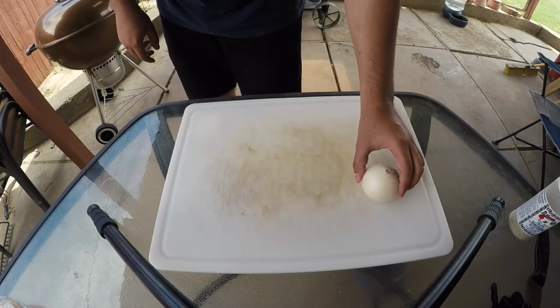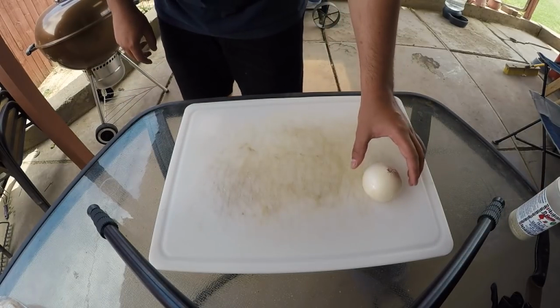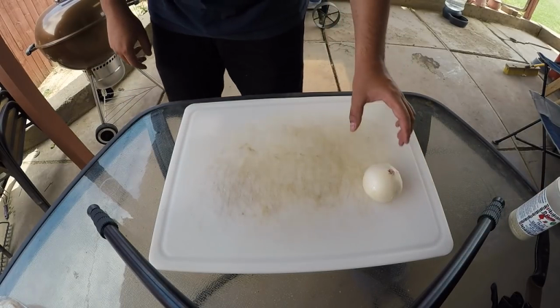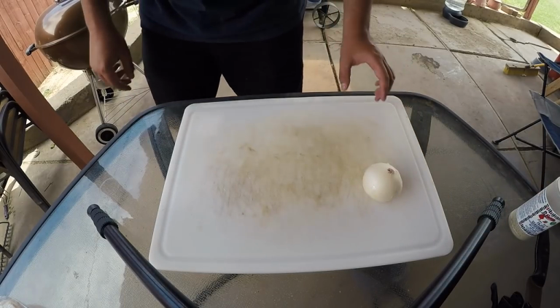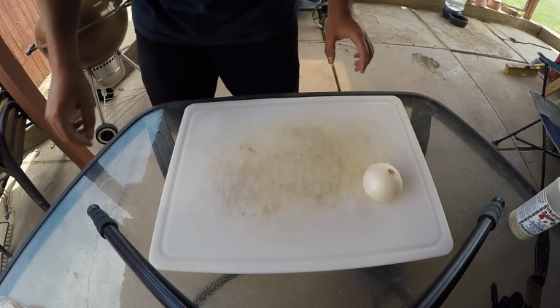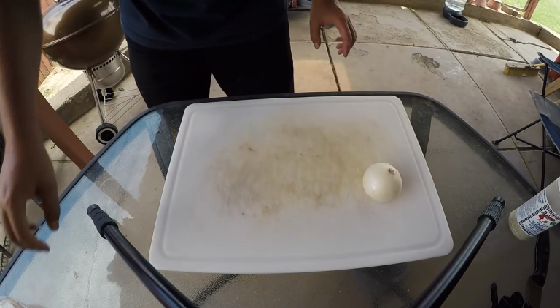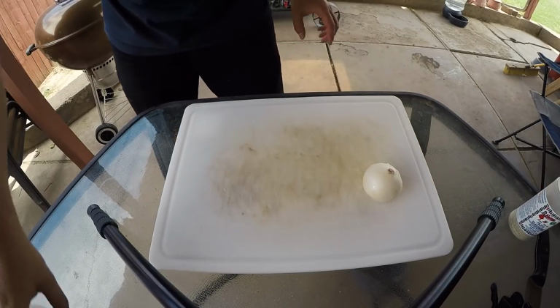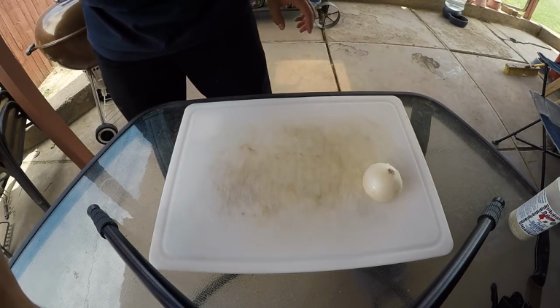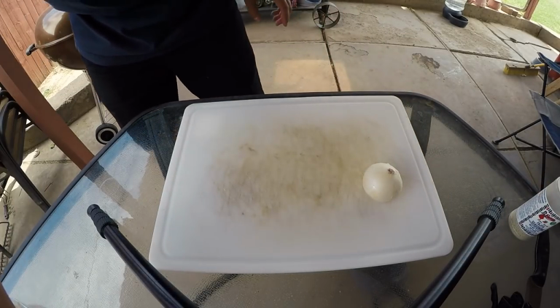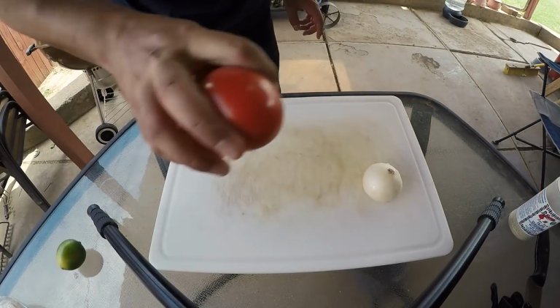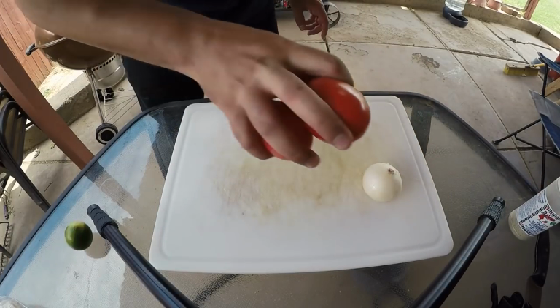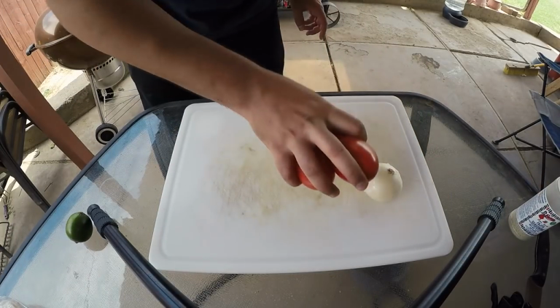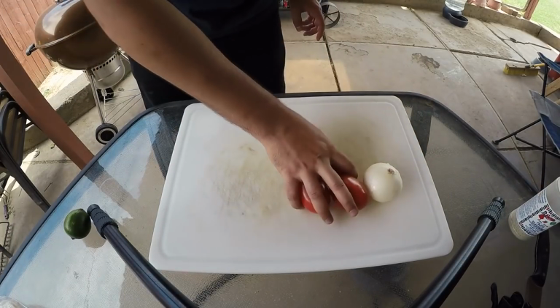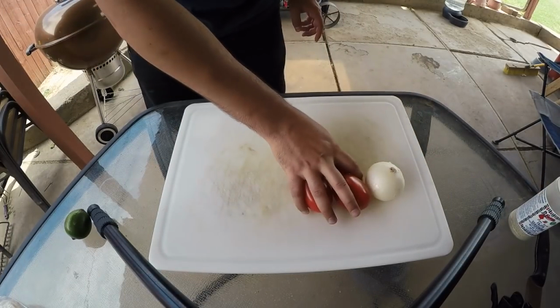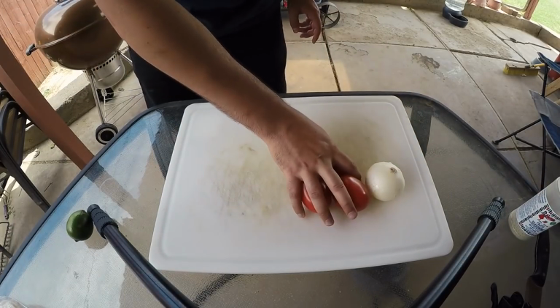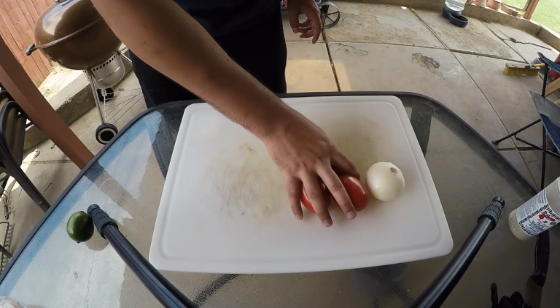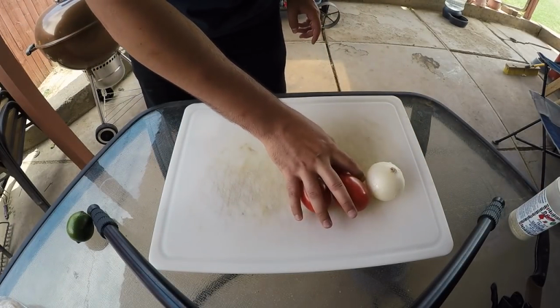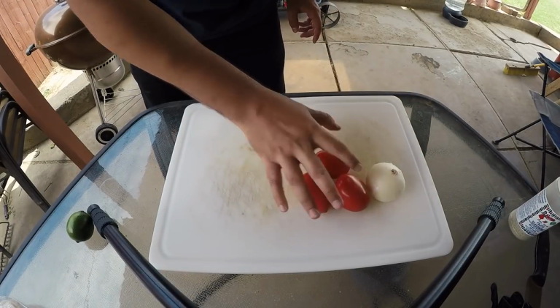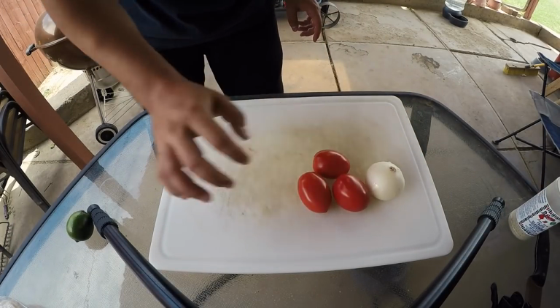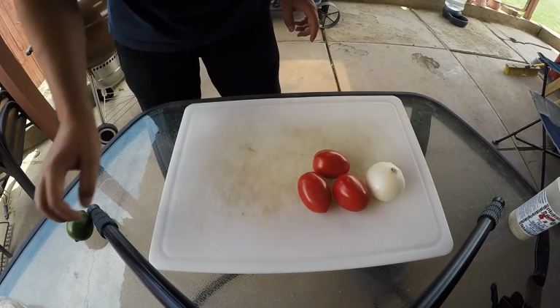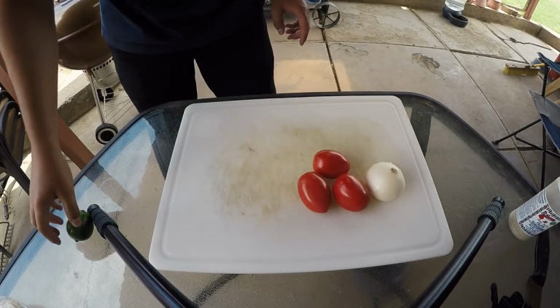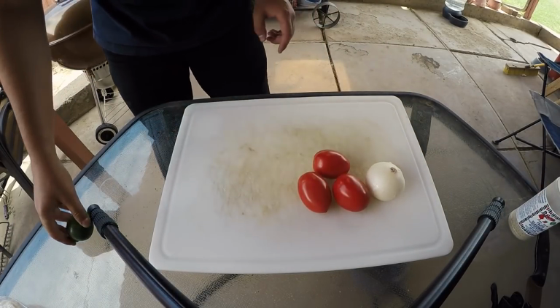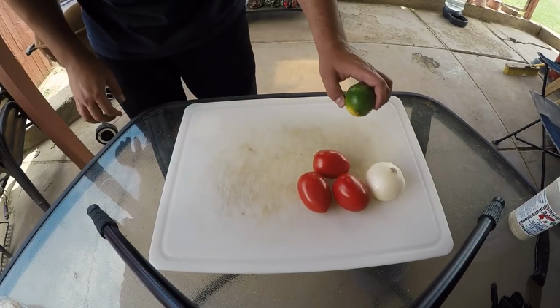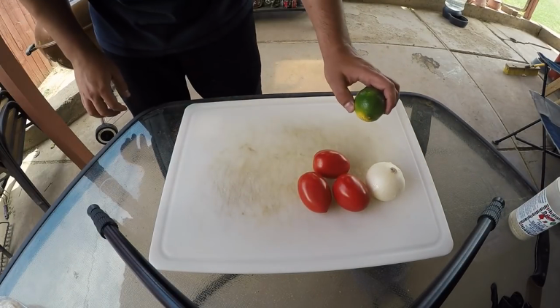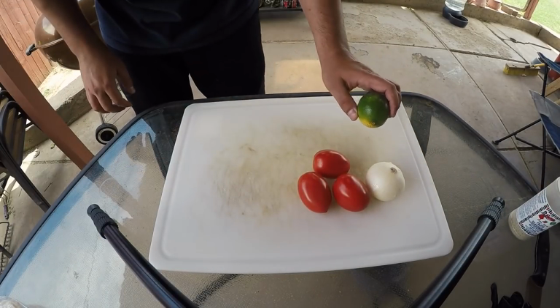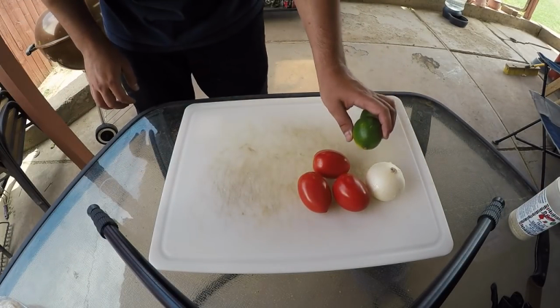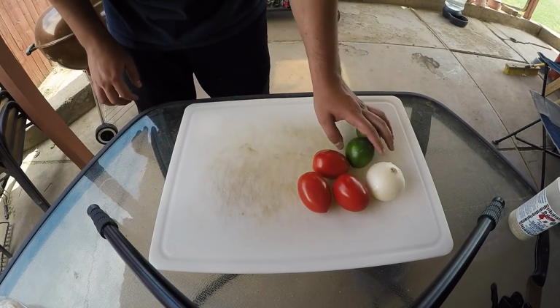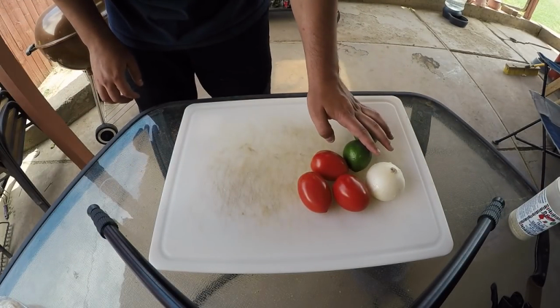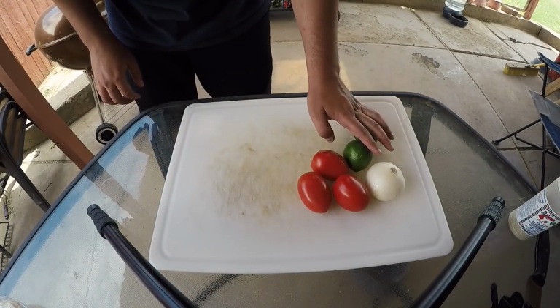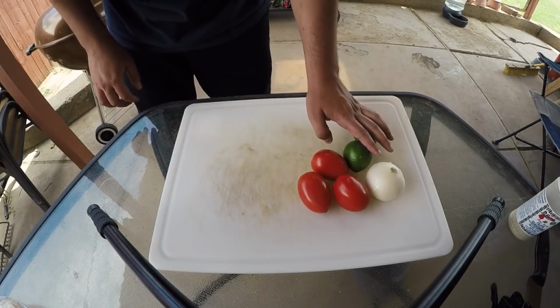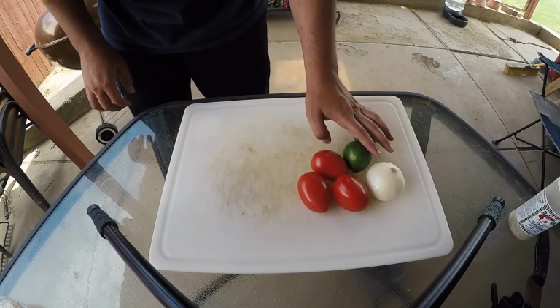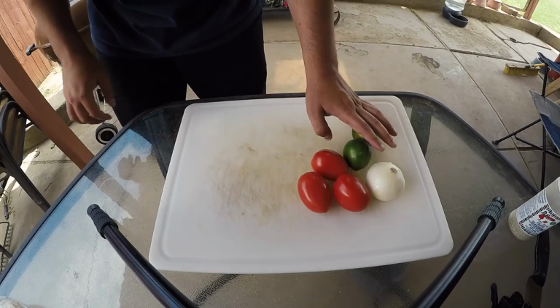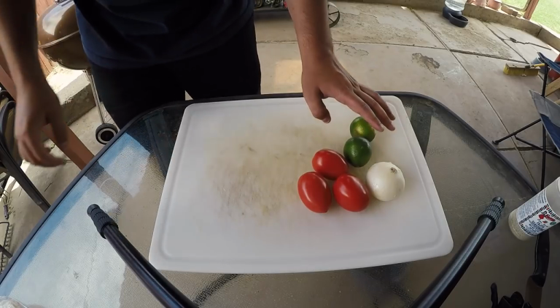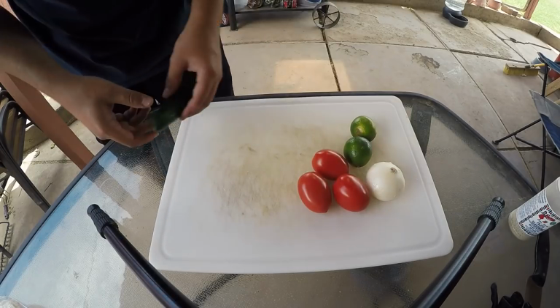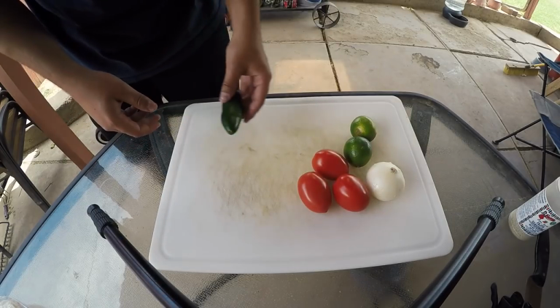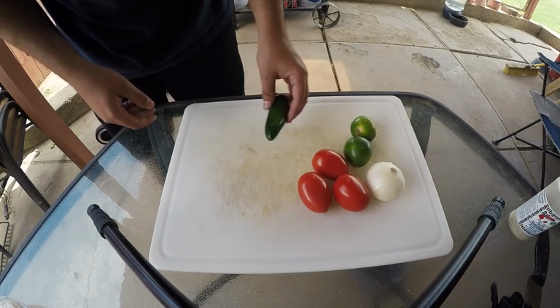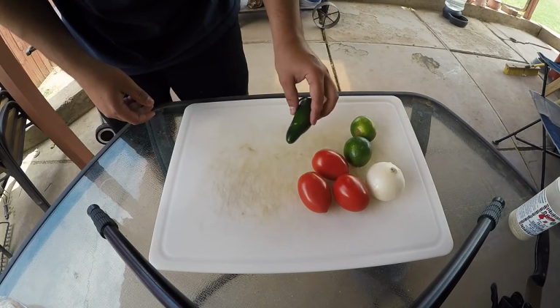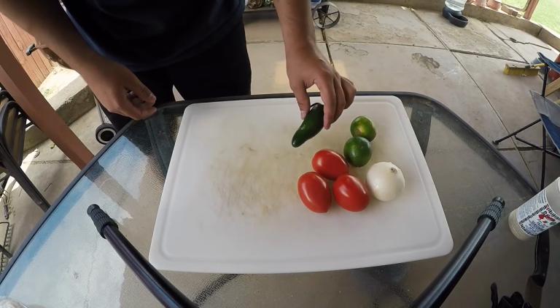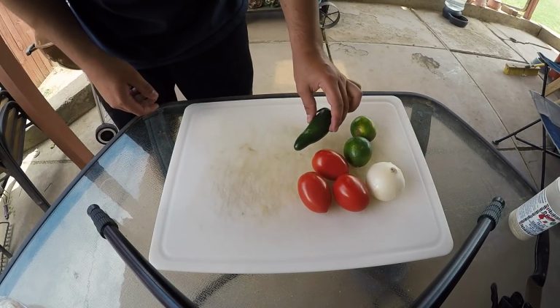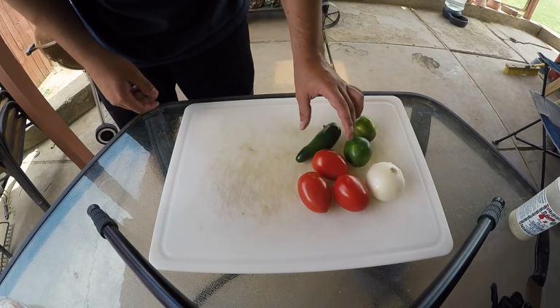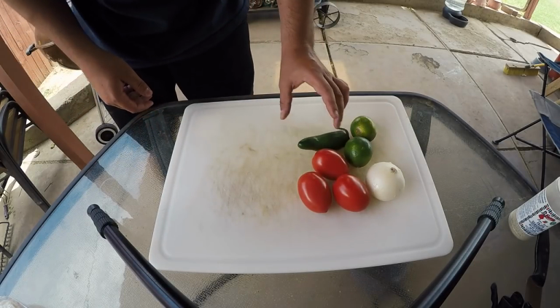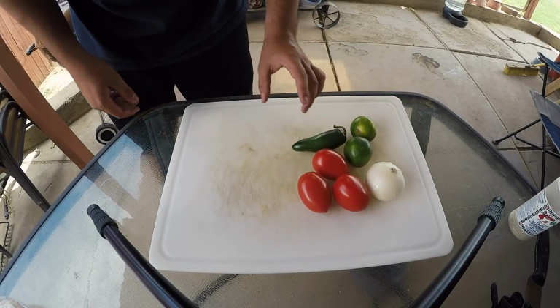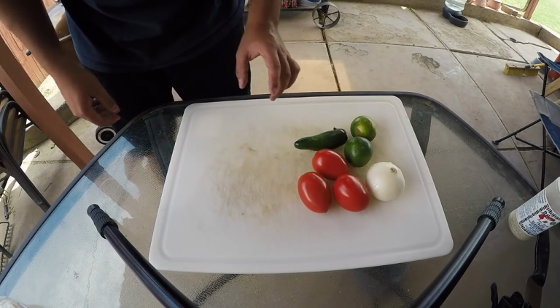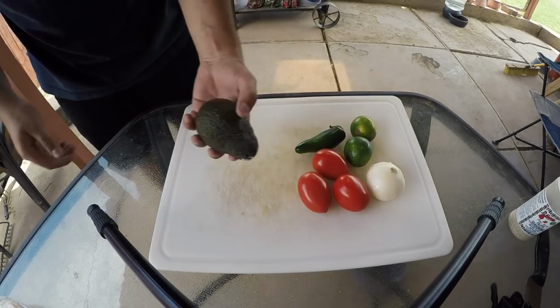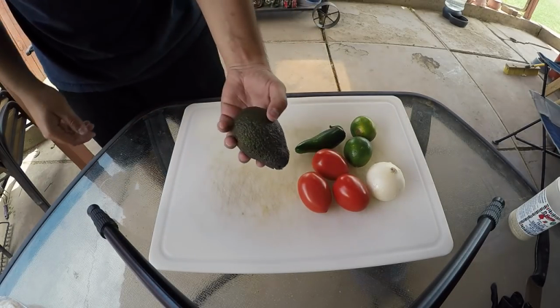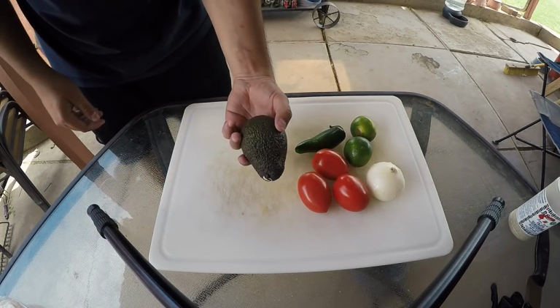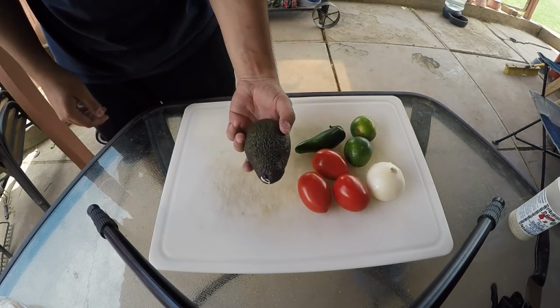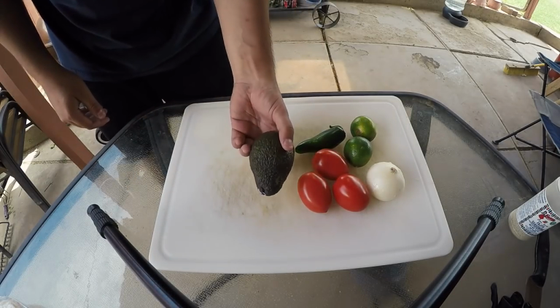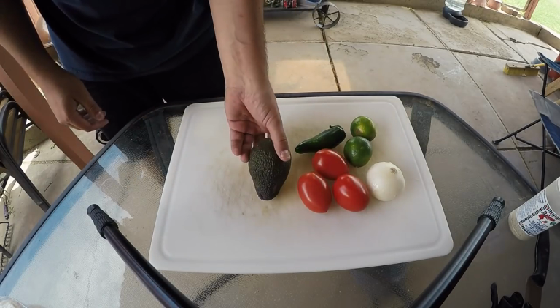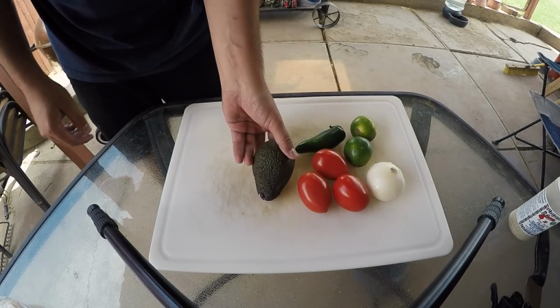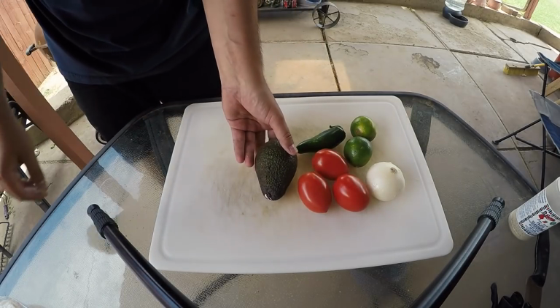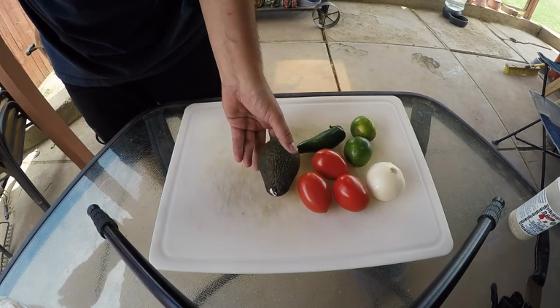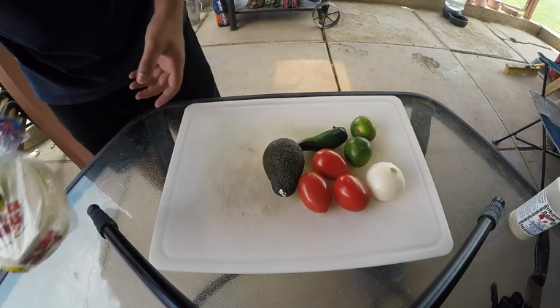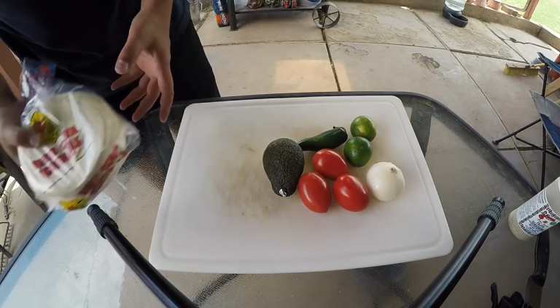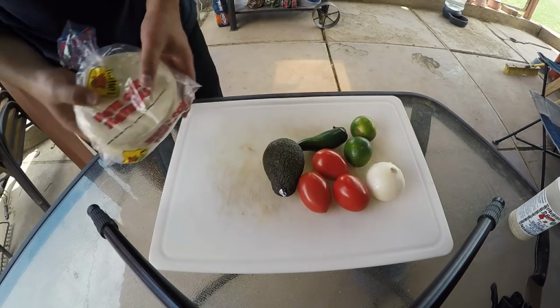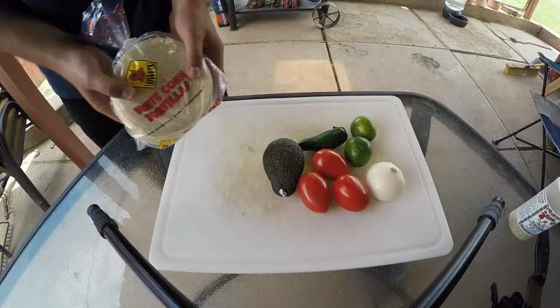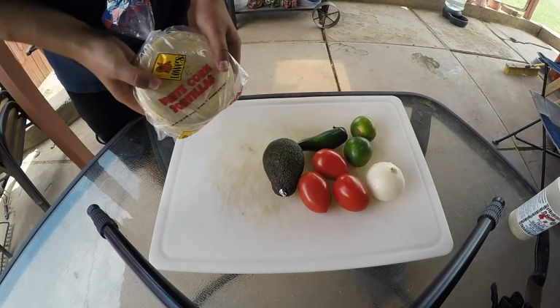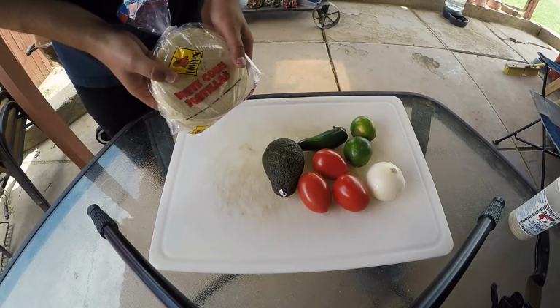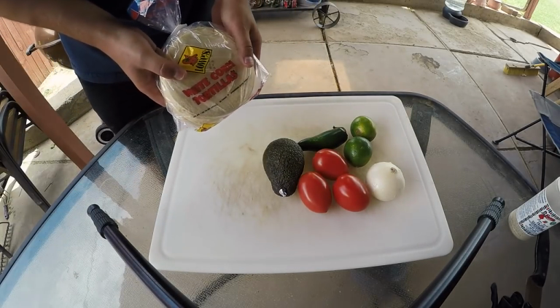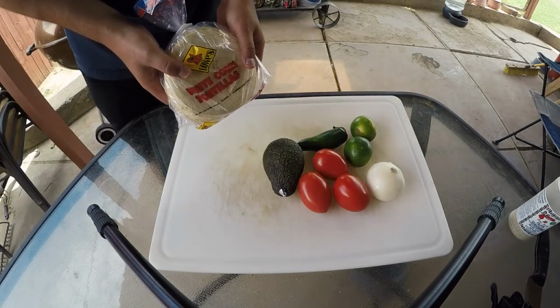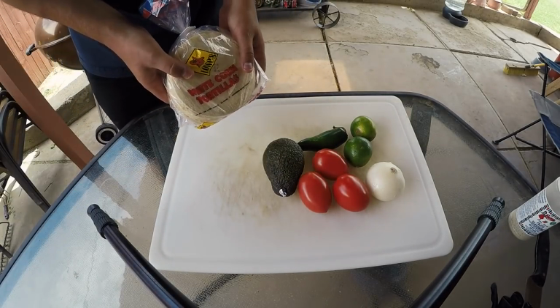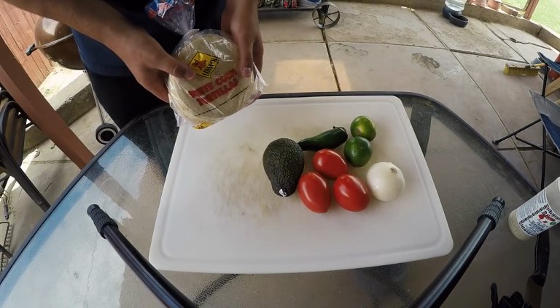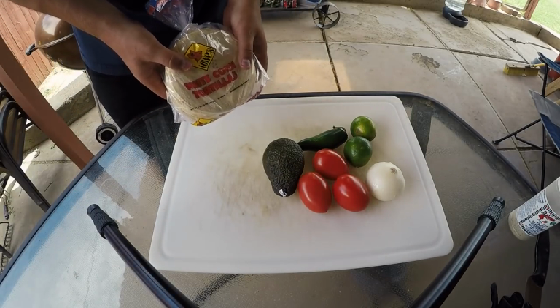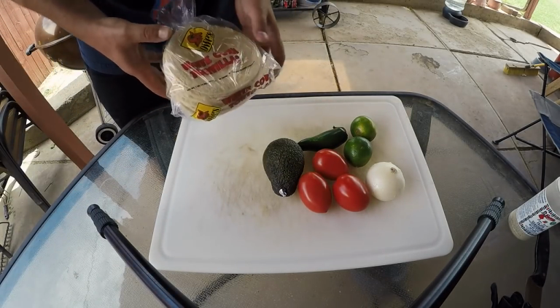Onion, some tomatoes, a couple limes, jalapeño, avocado, and some white corn tortillas.